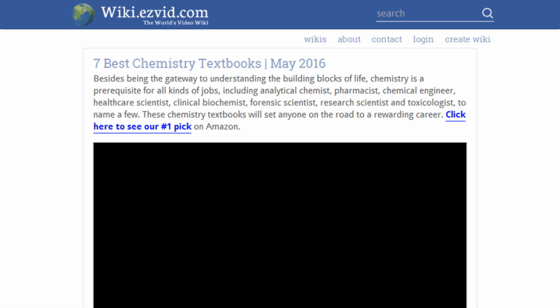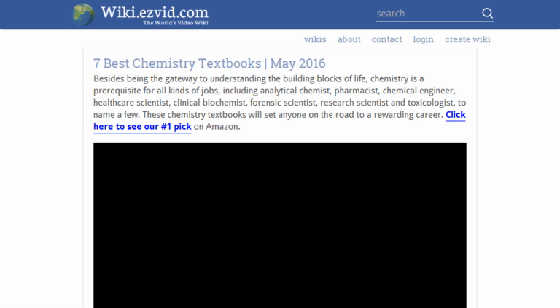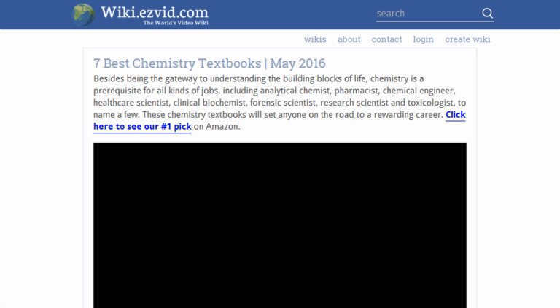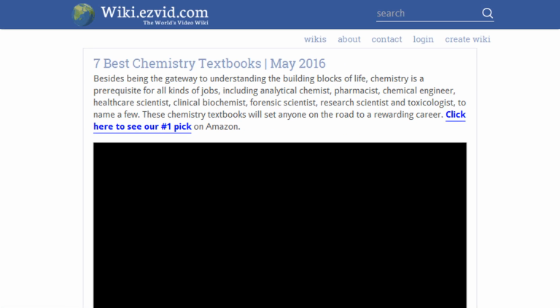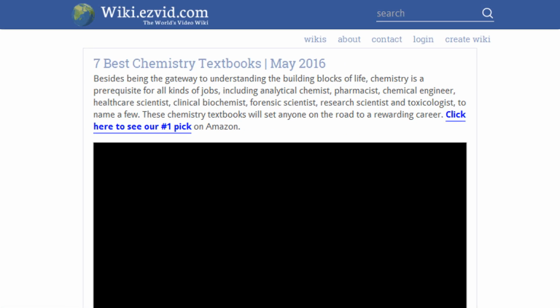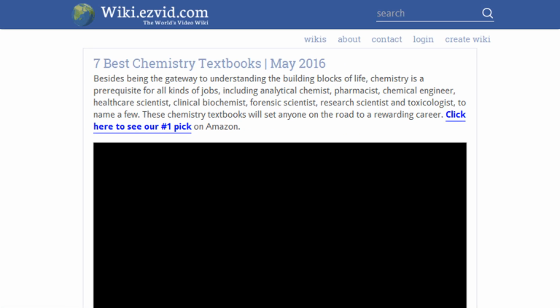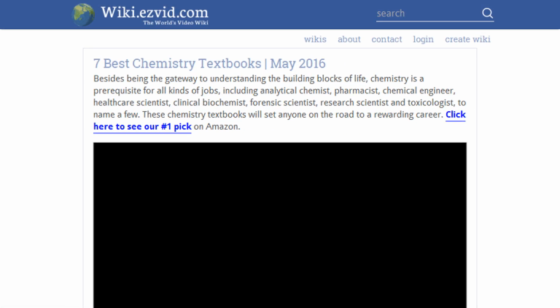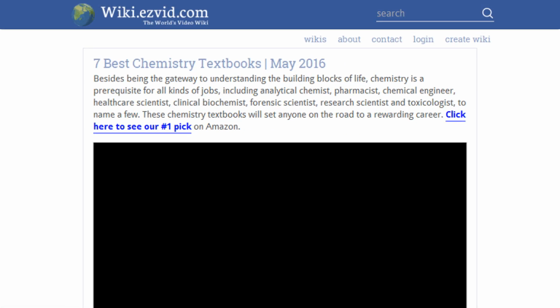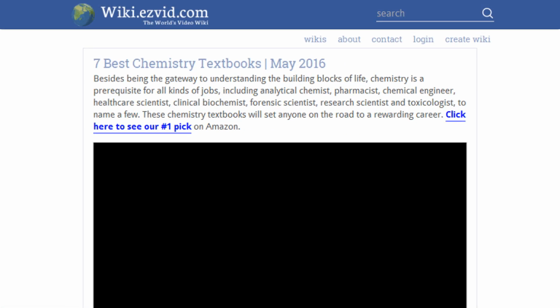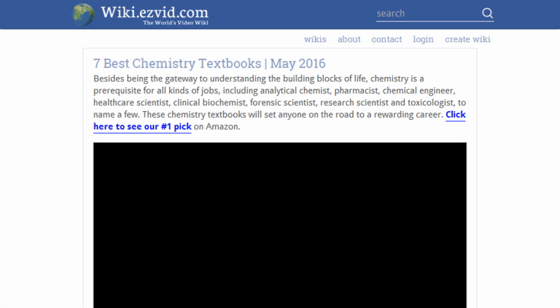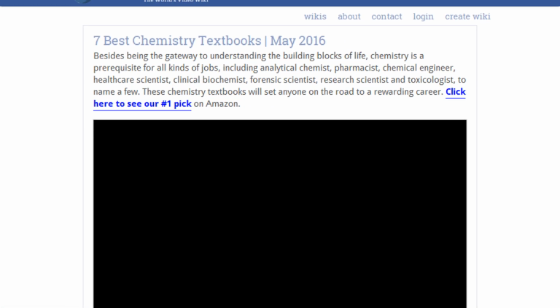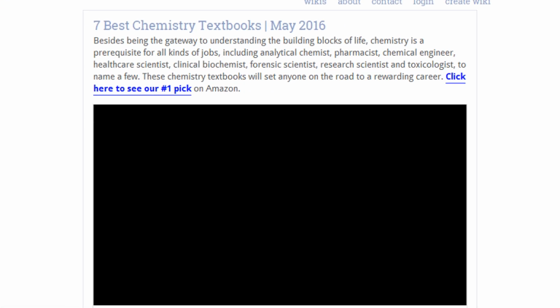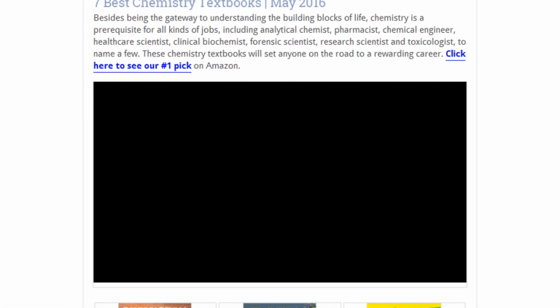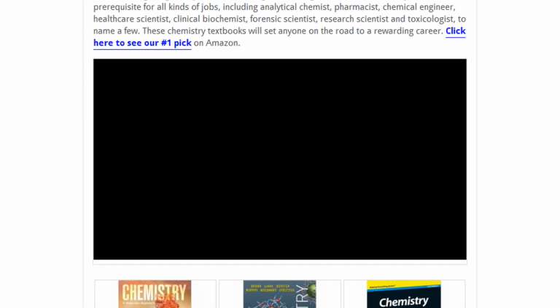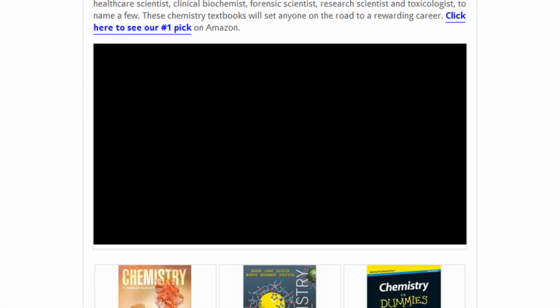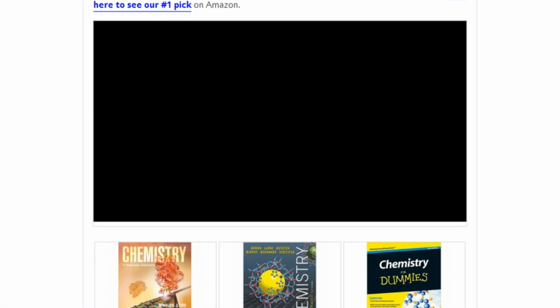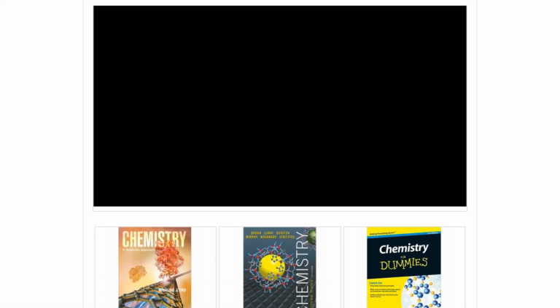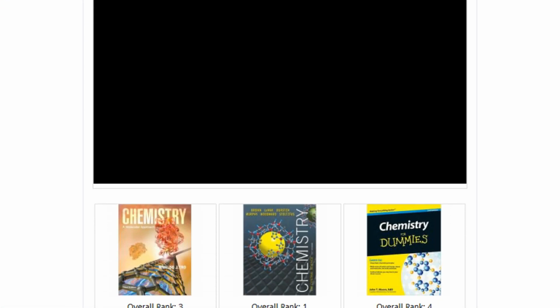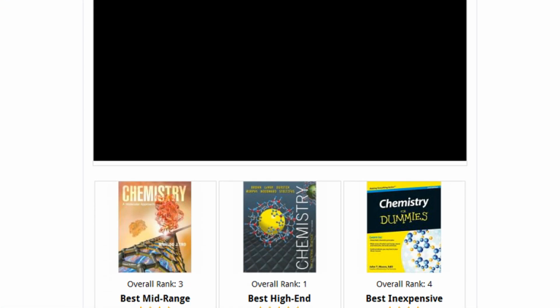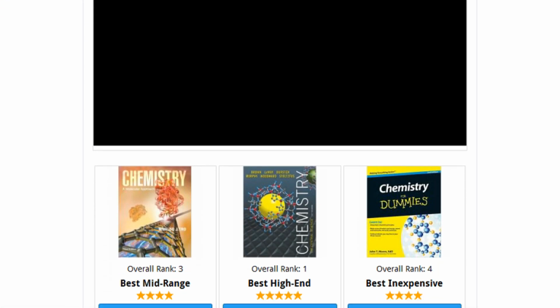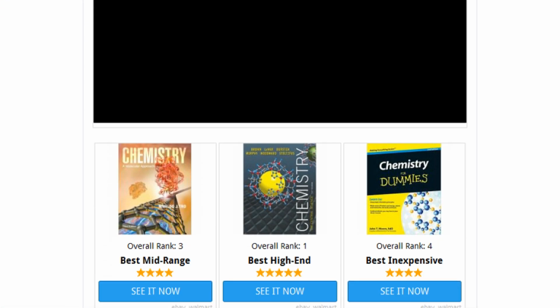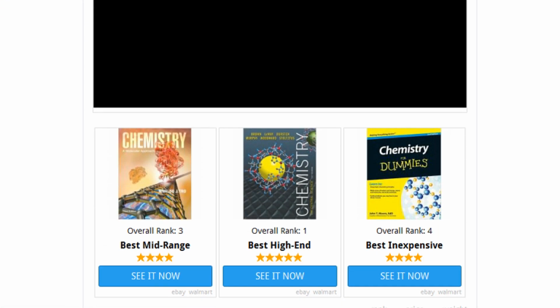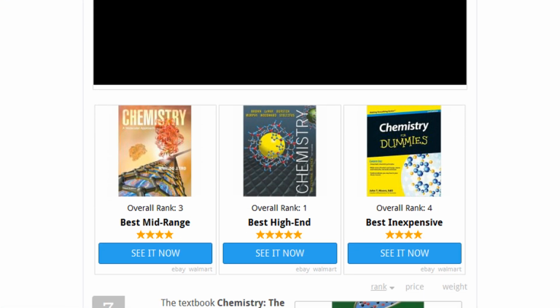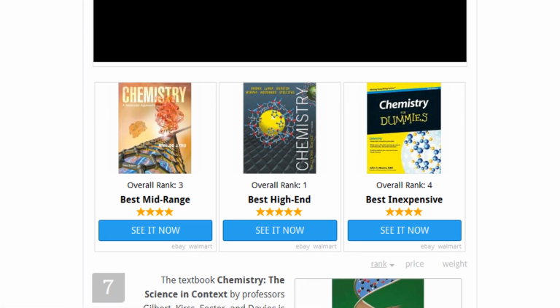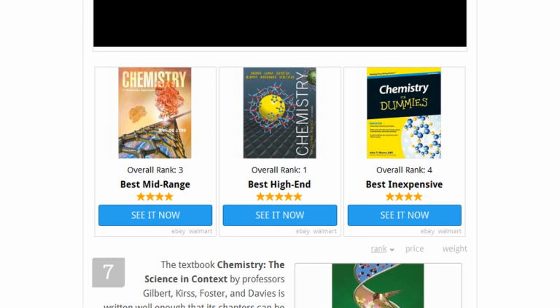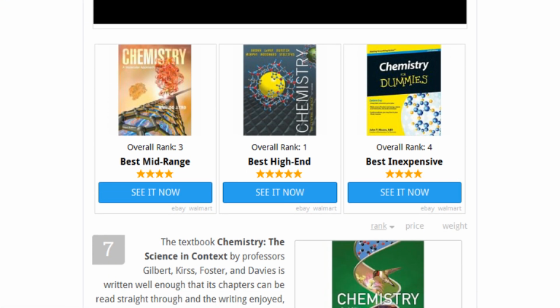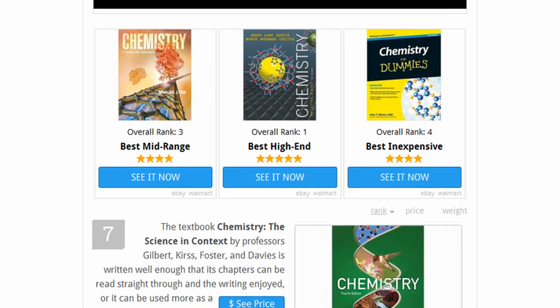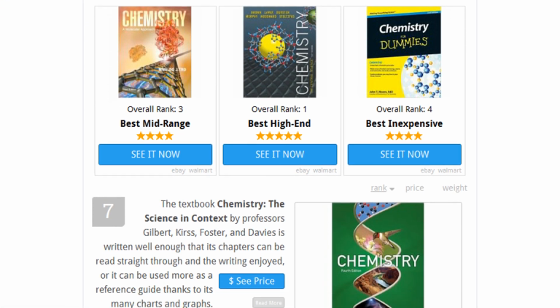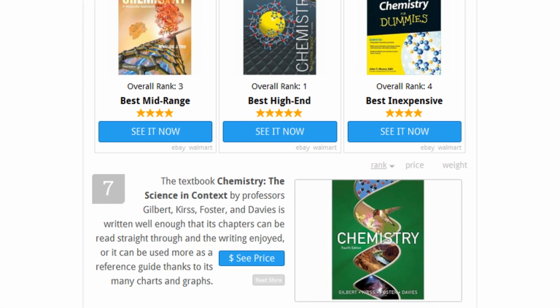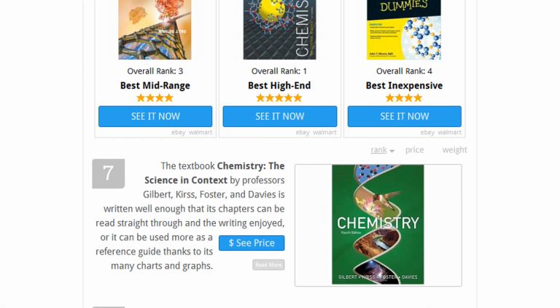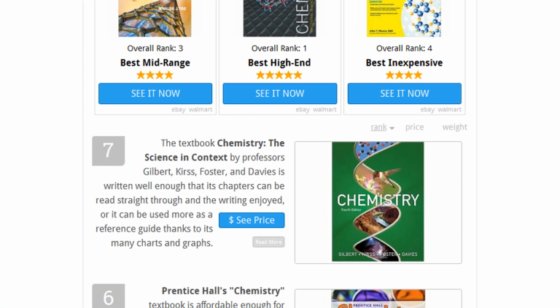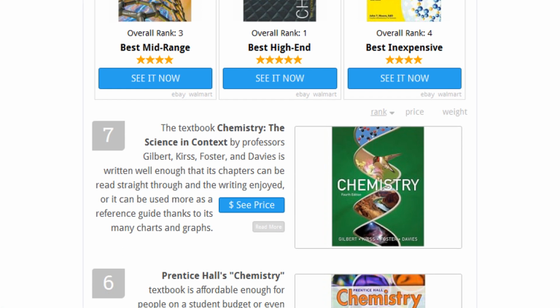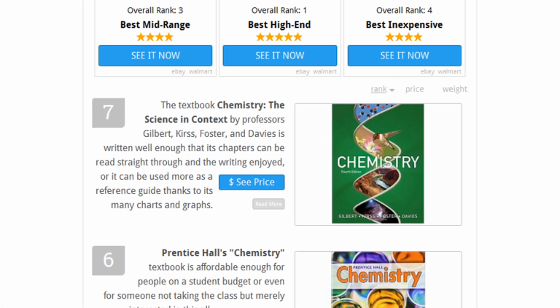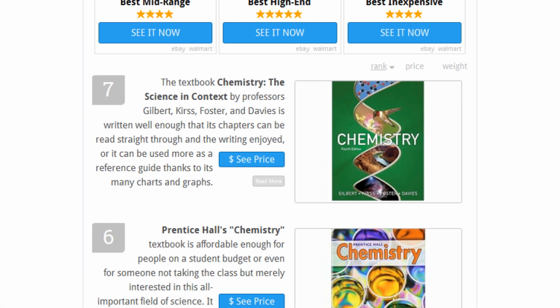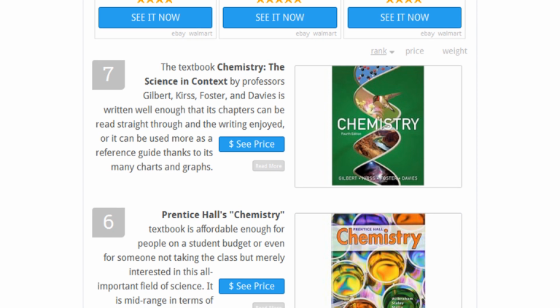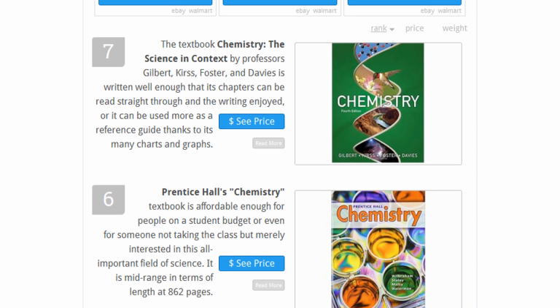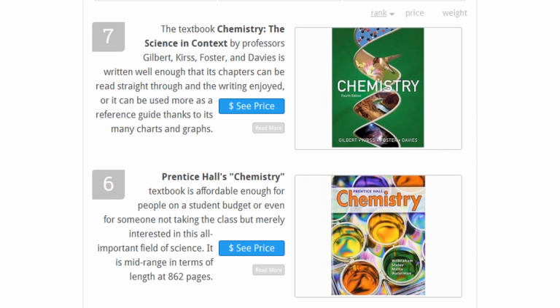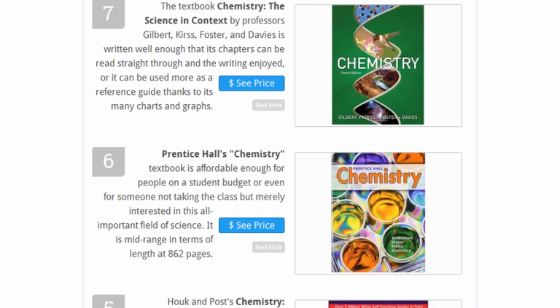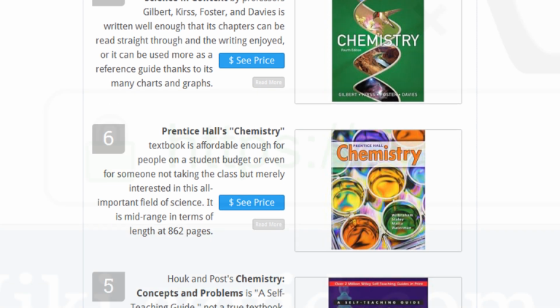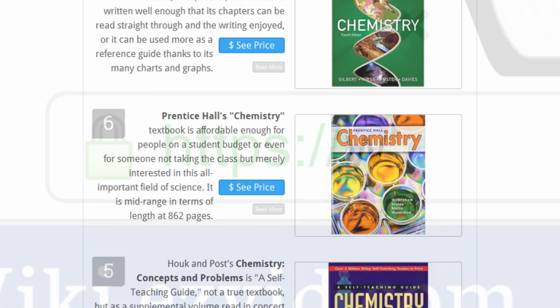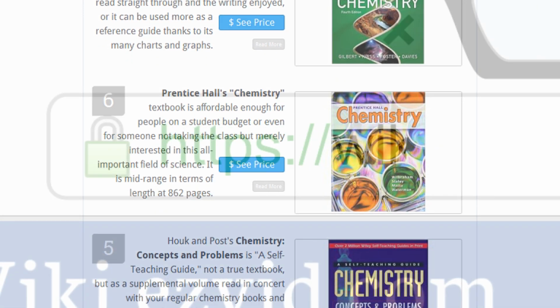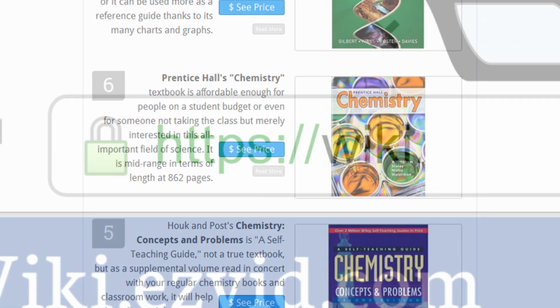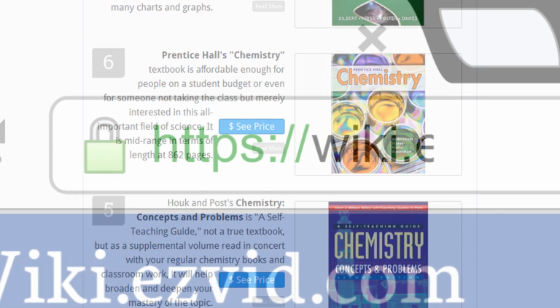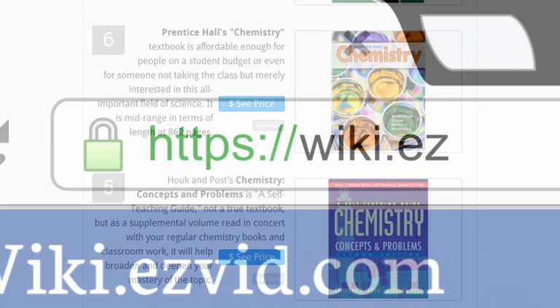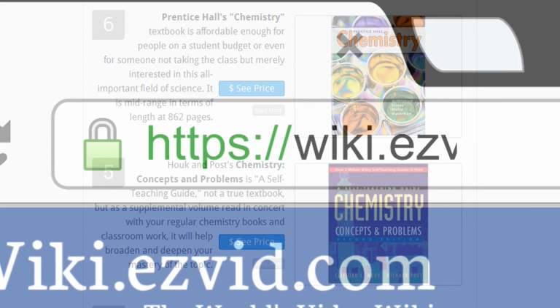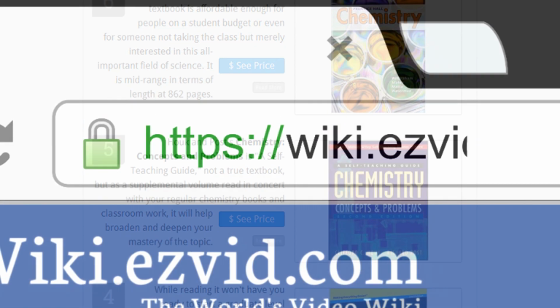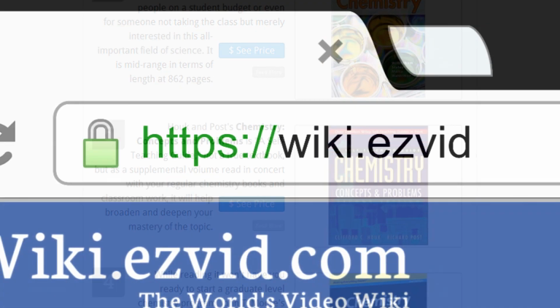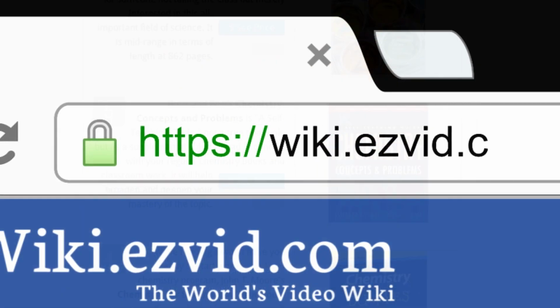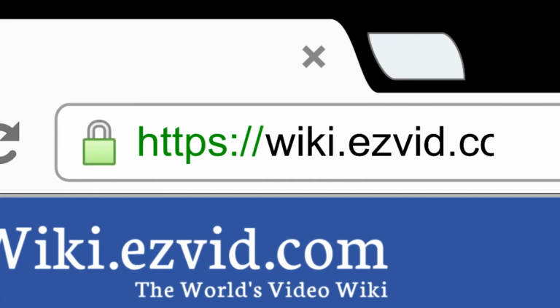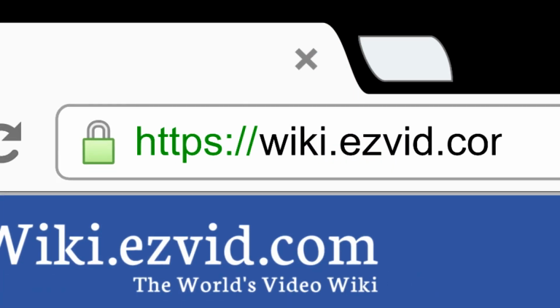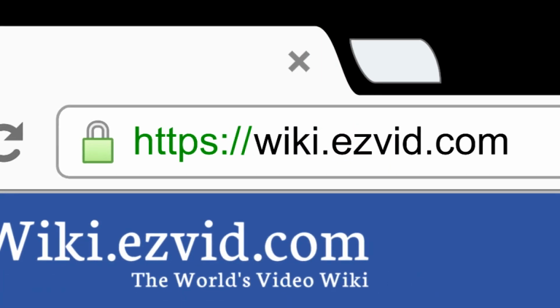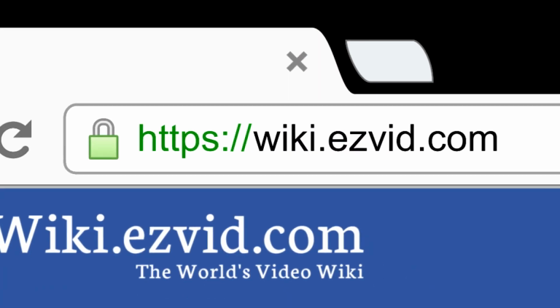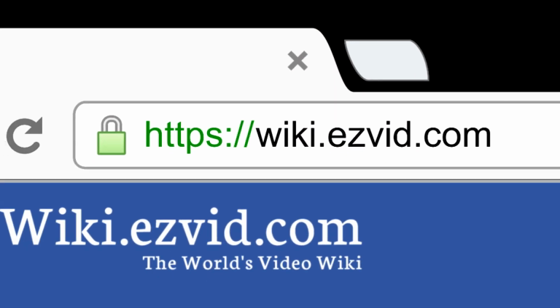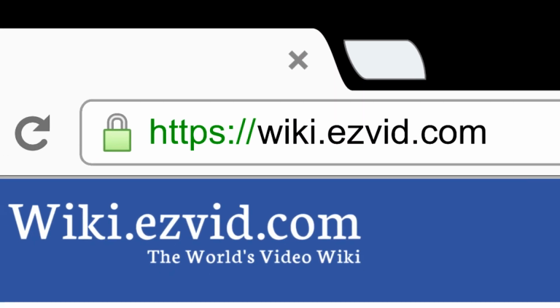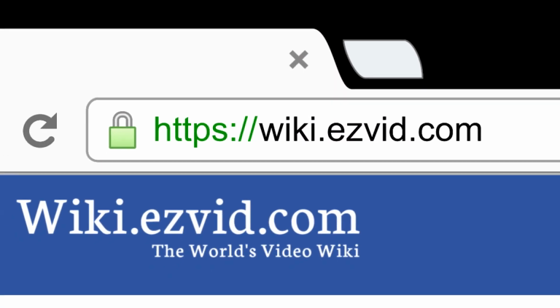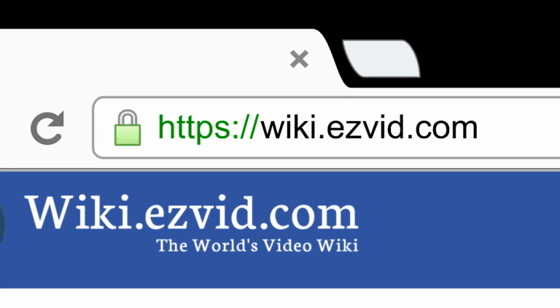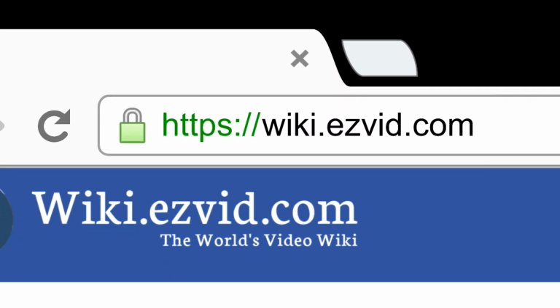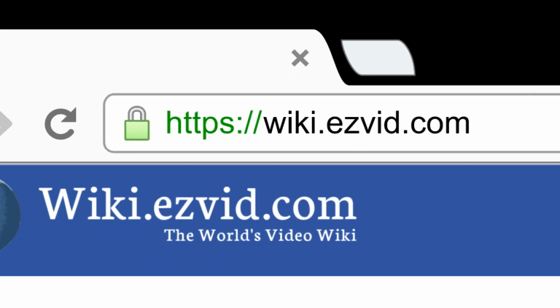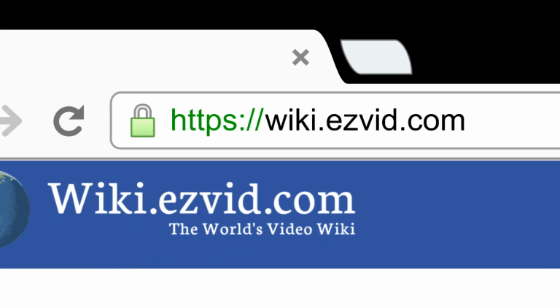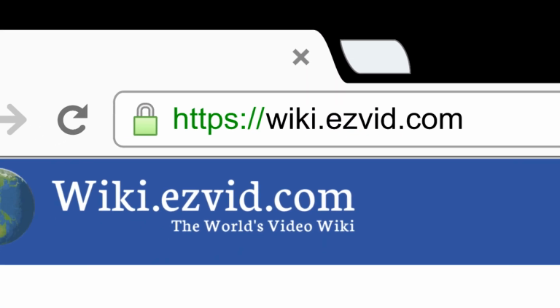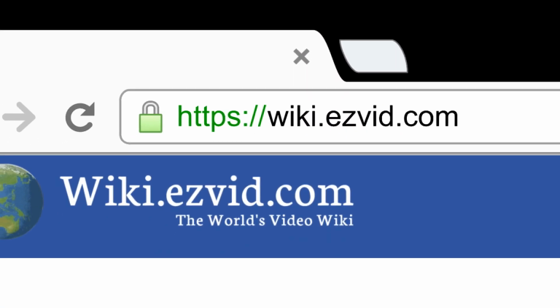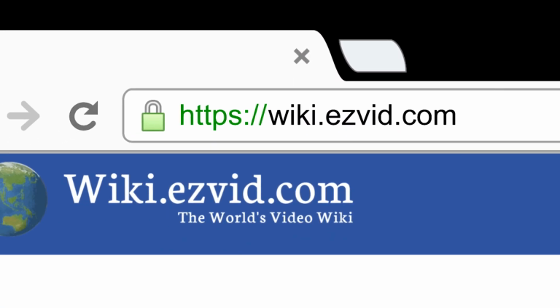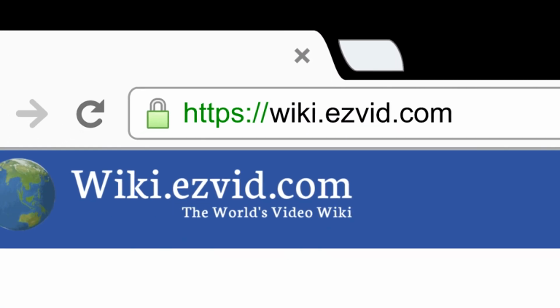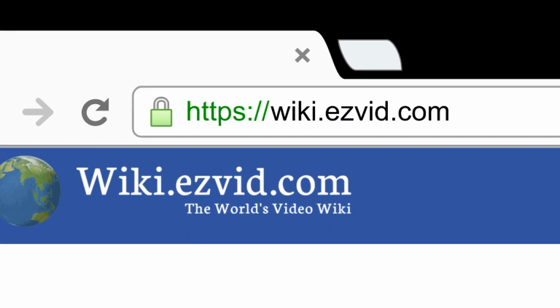To see all this stuff, go to wiki.easyvid.com and search for Chemistry Textbooks, or click beneath this video.